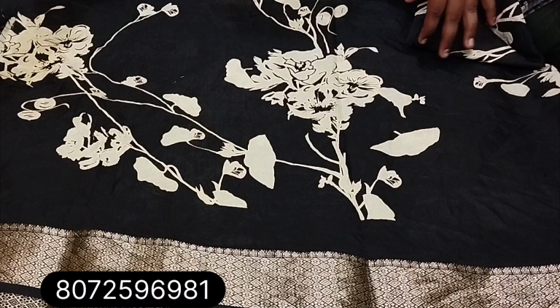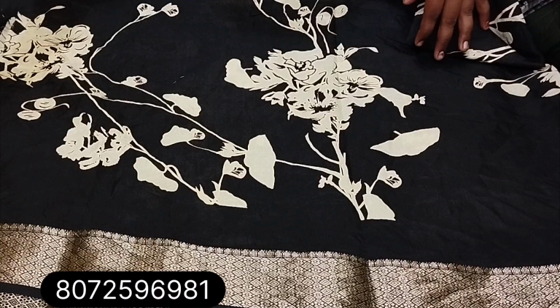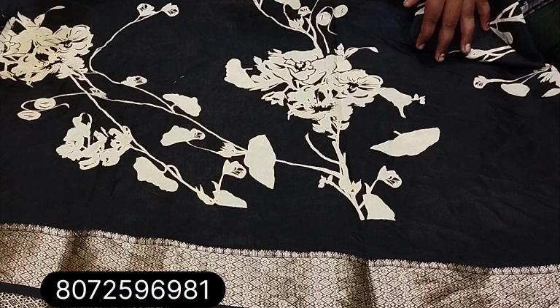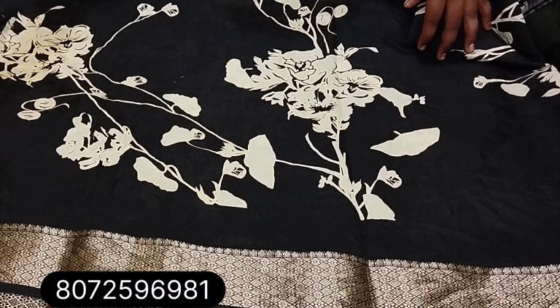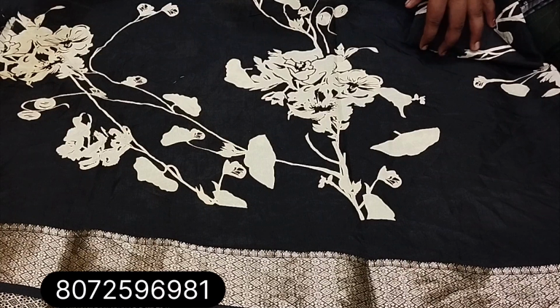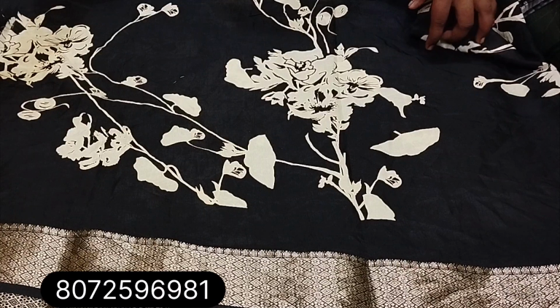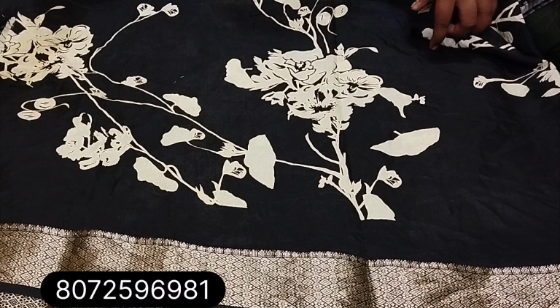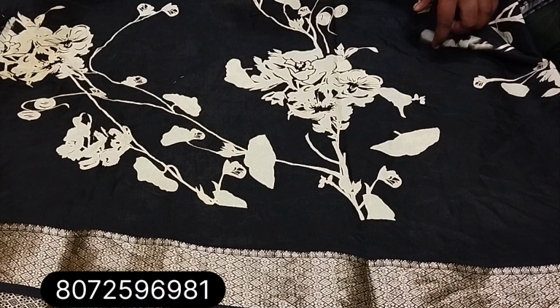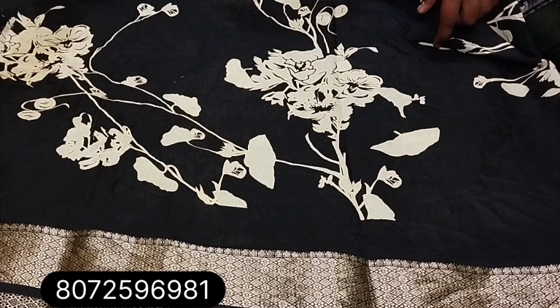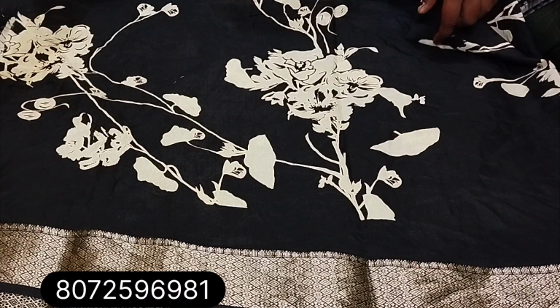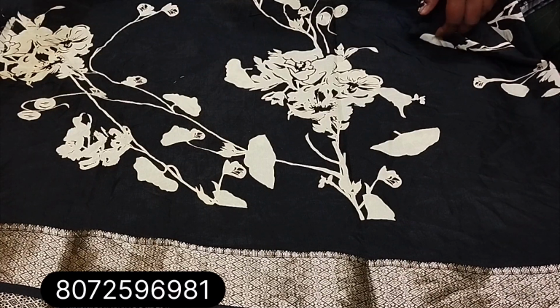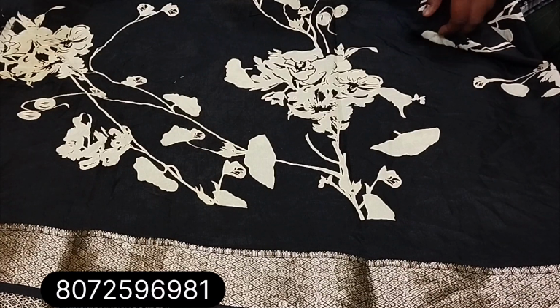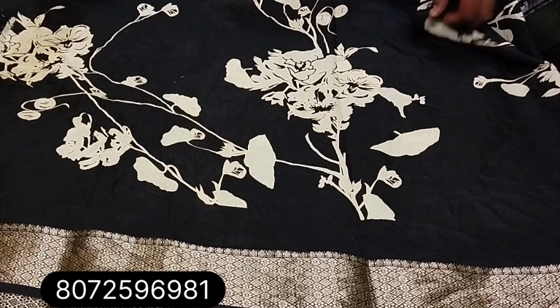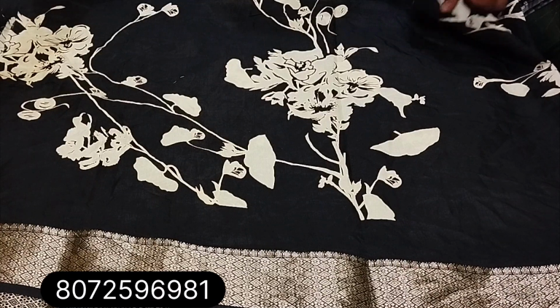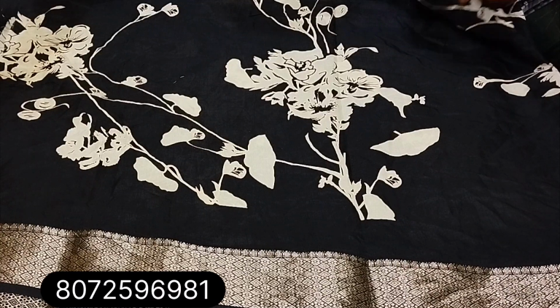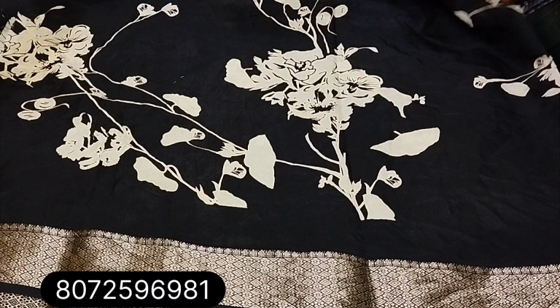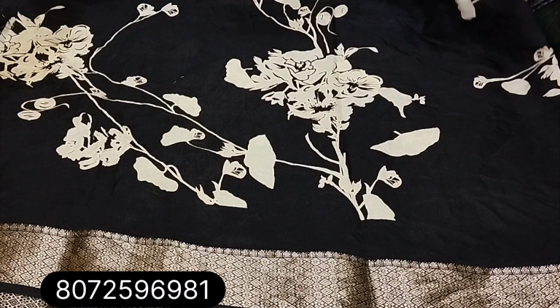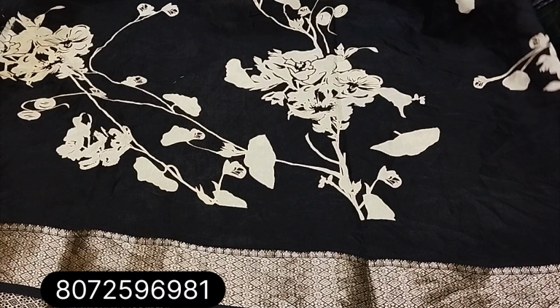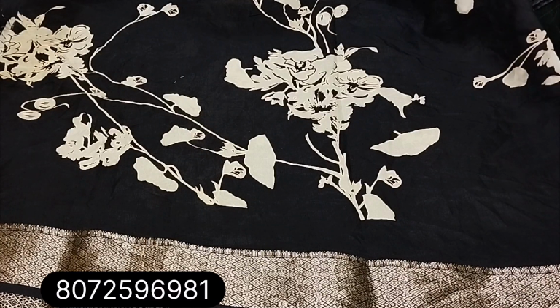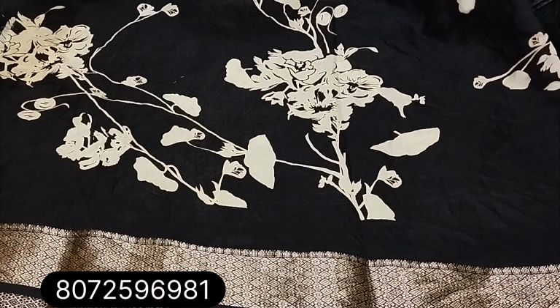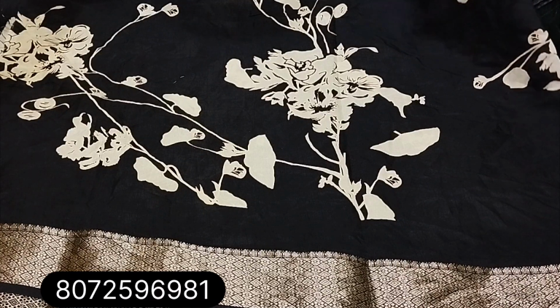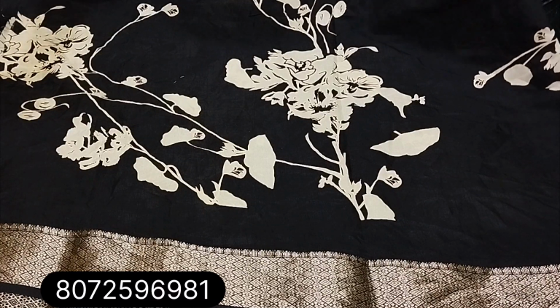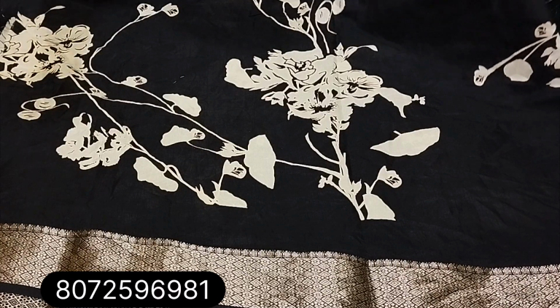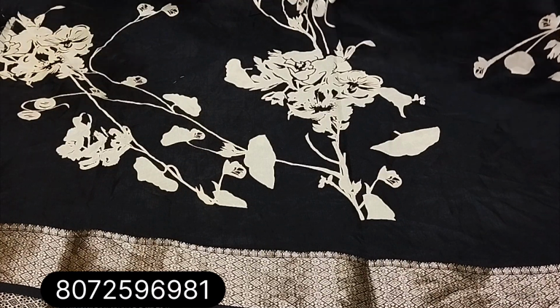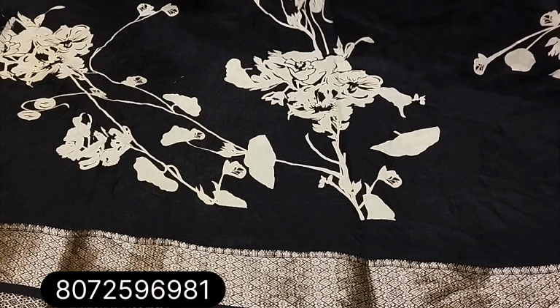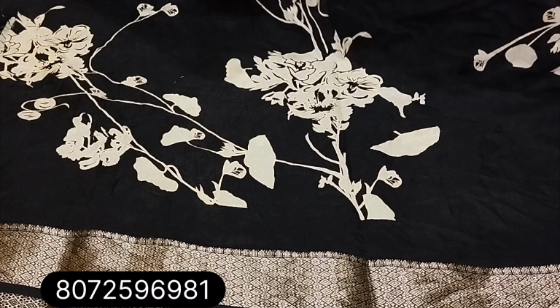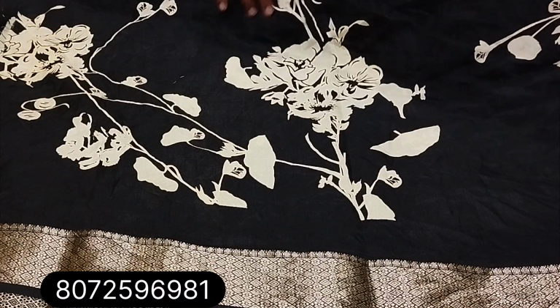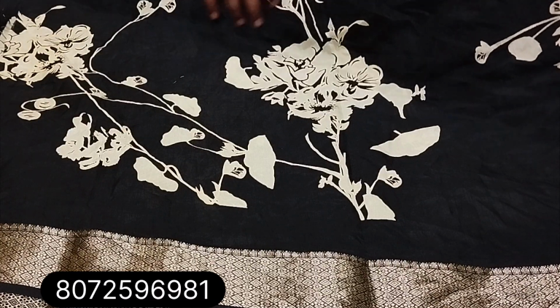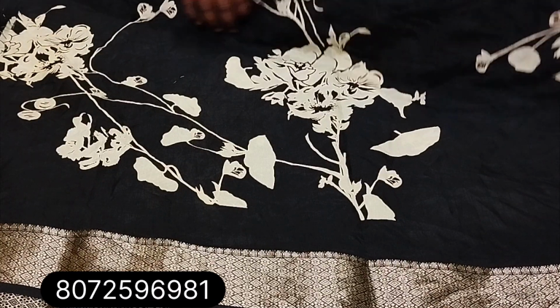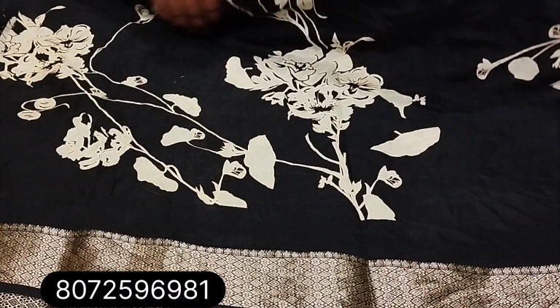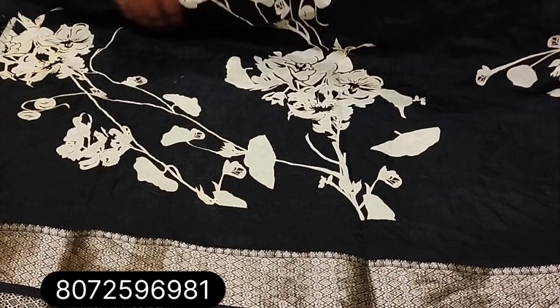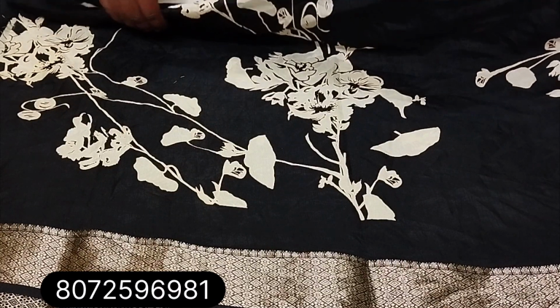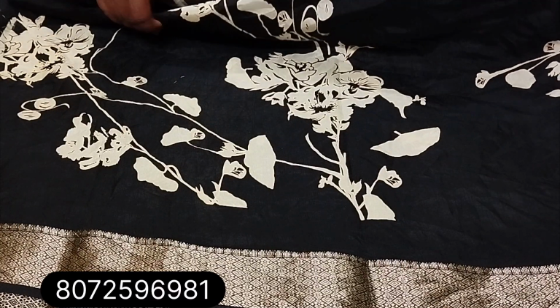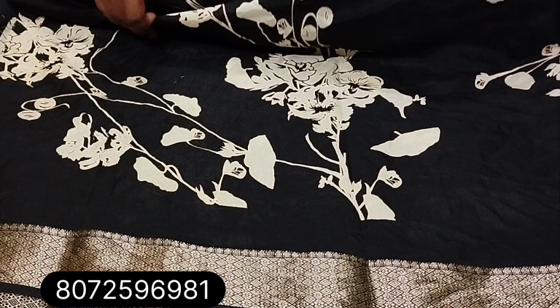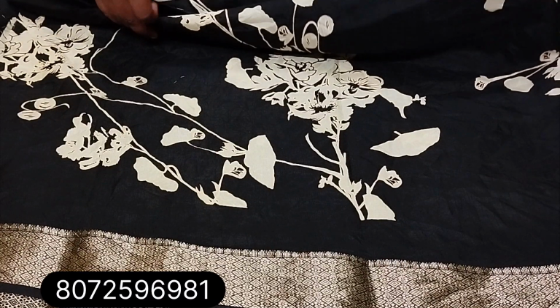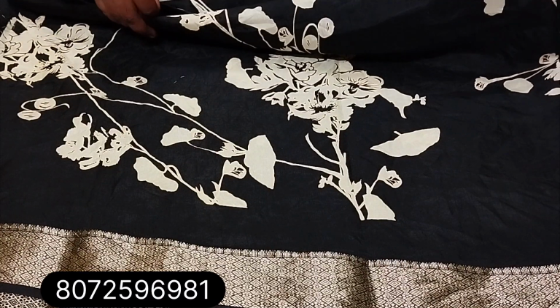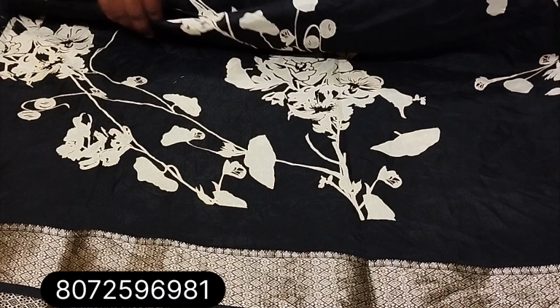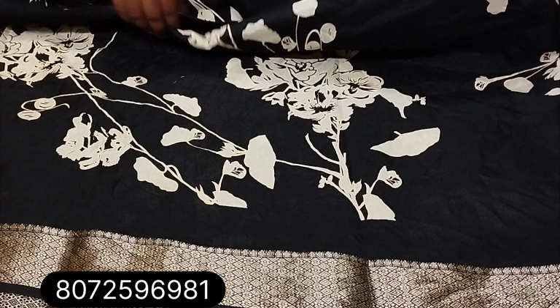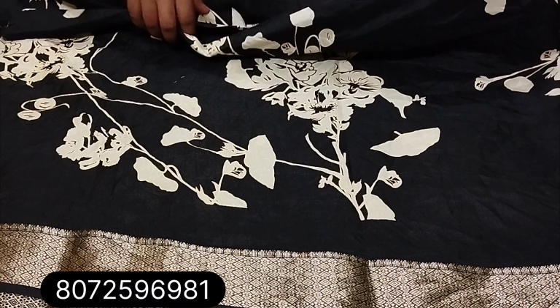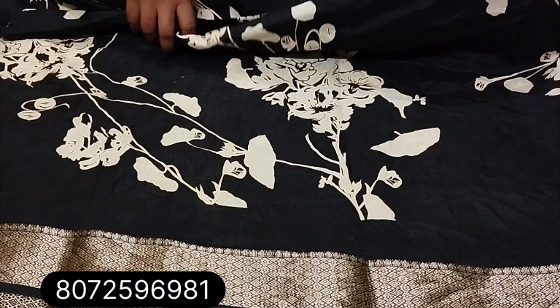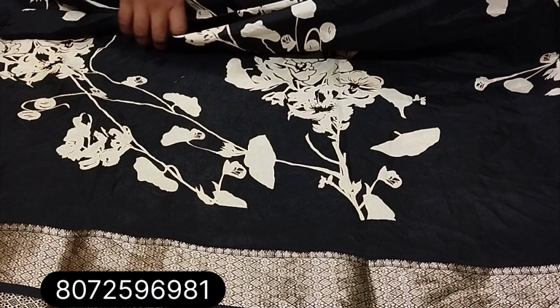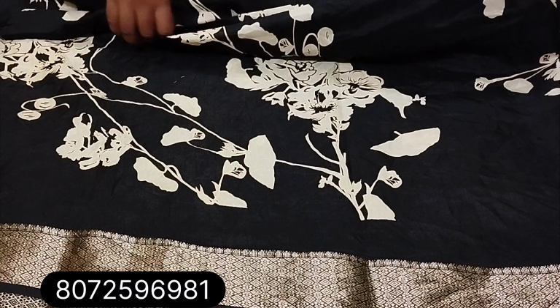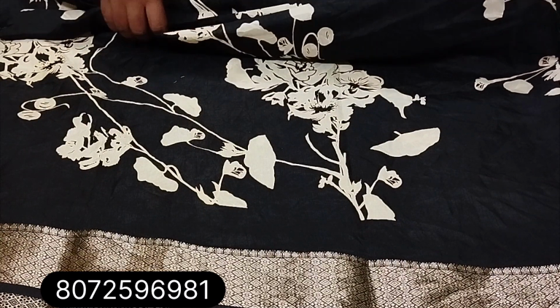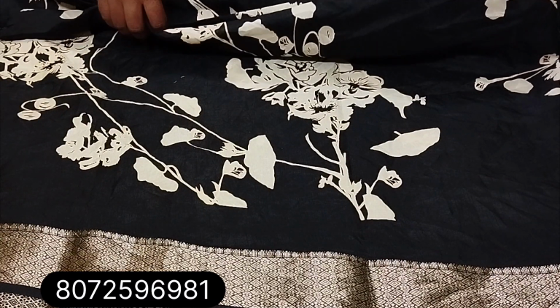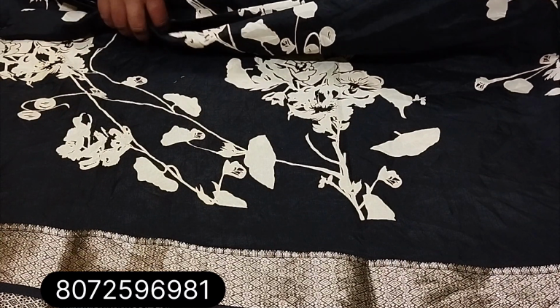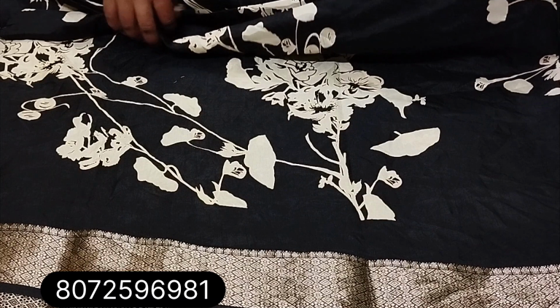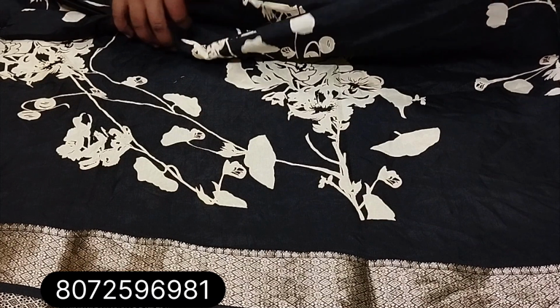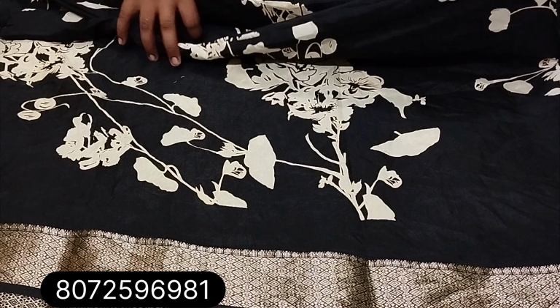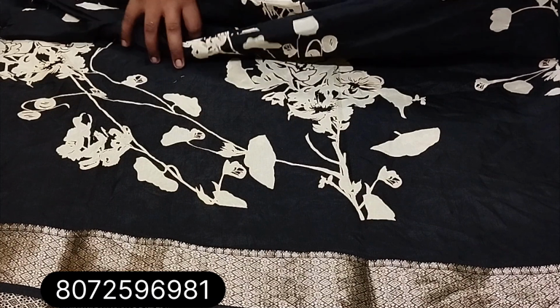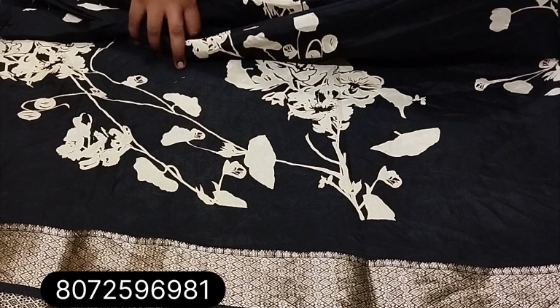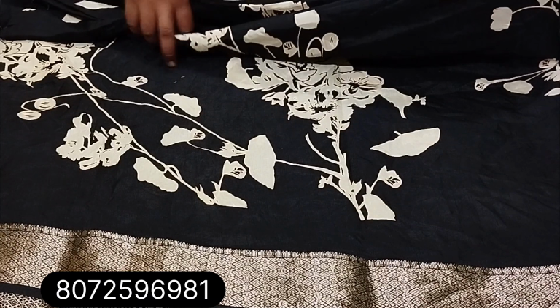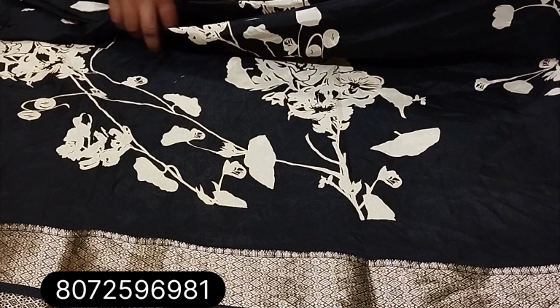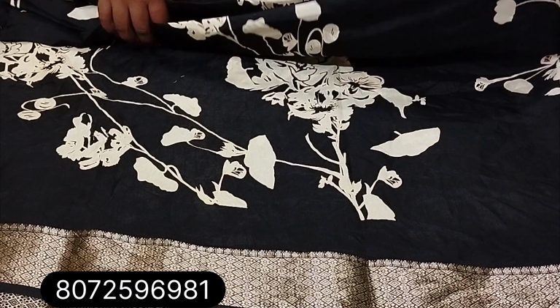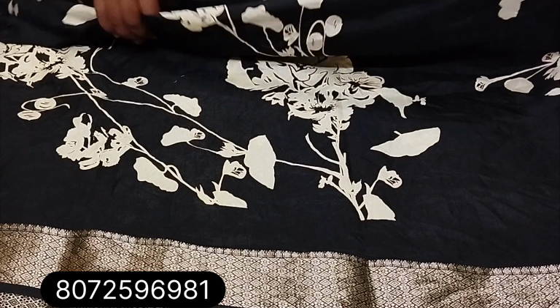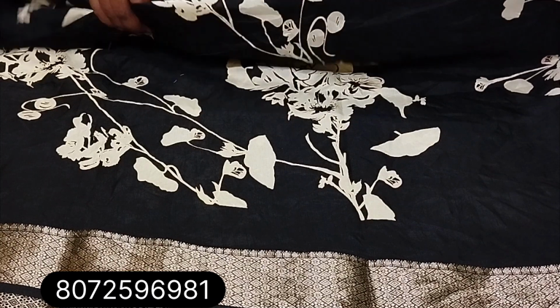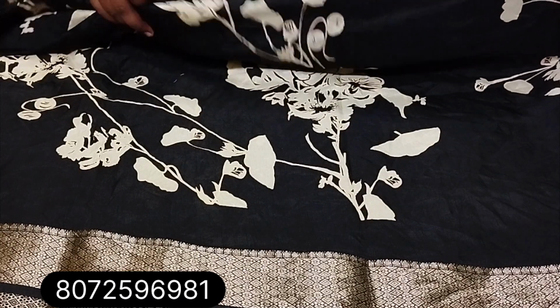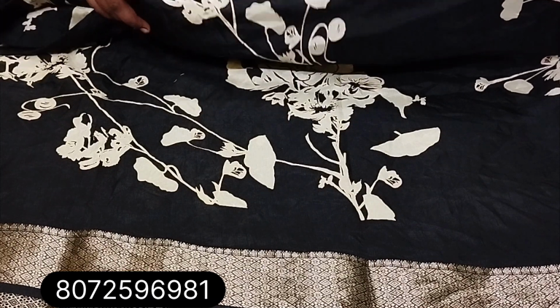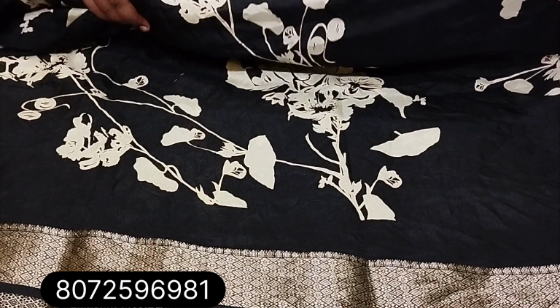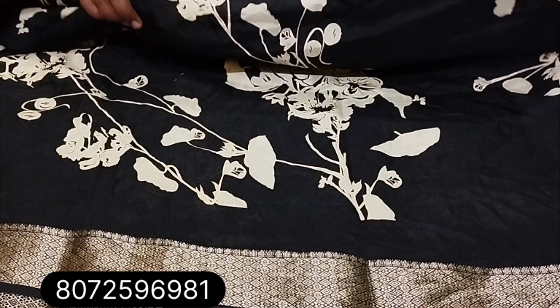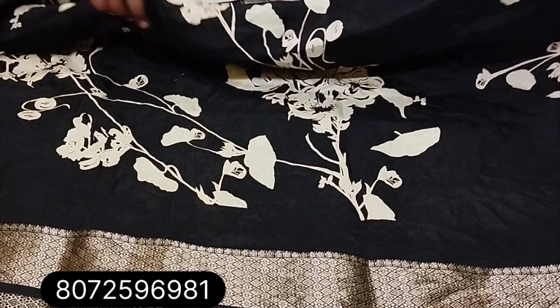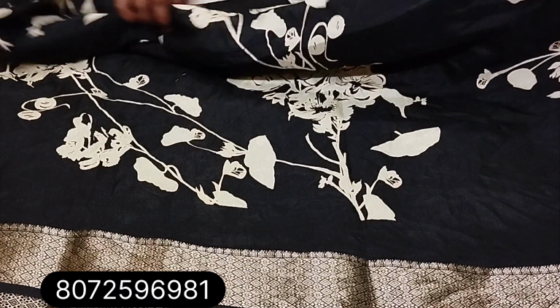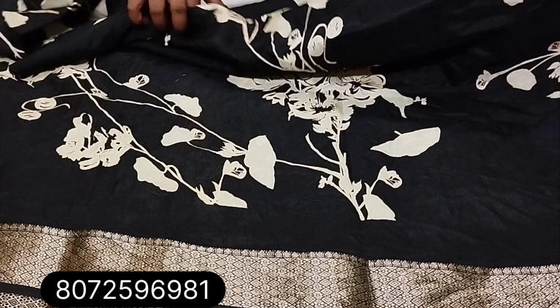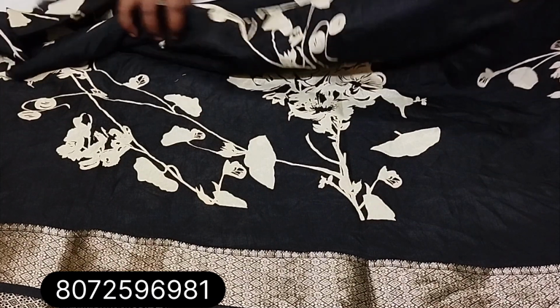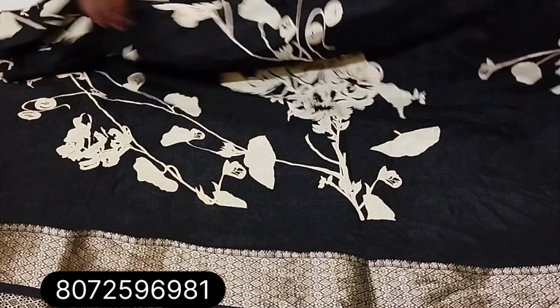Hi, welcome to Akshaya Trends. In the next video, we will see the Sari Collection. Dollar Silk Sari, price 420, free shipping.